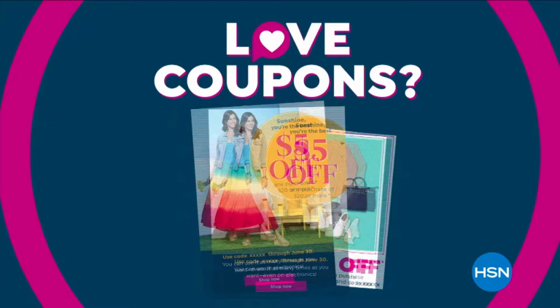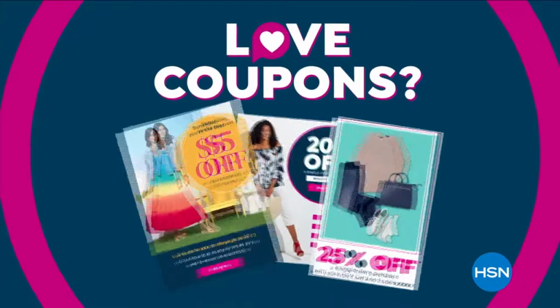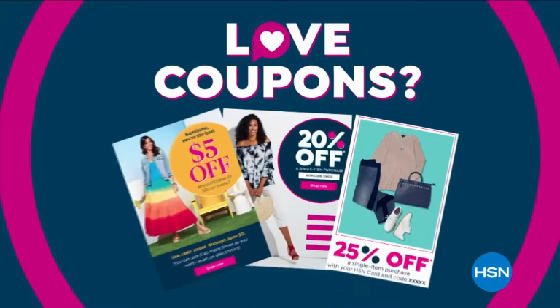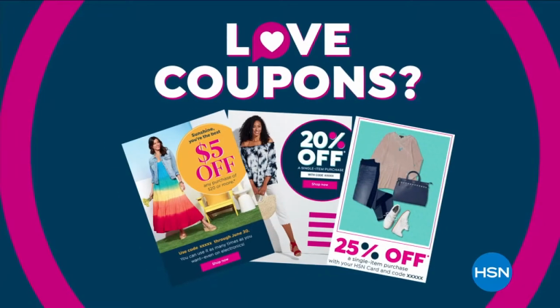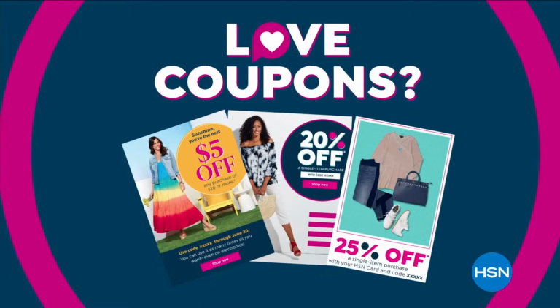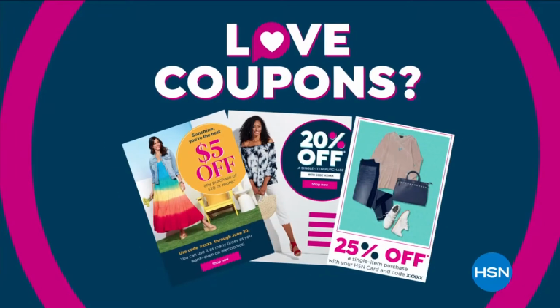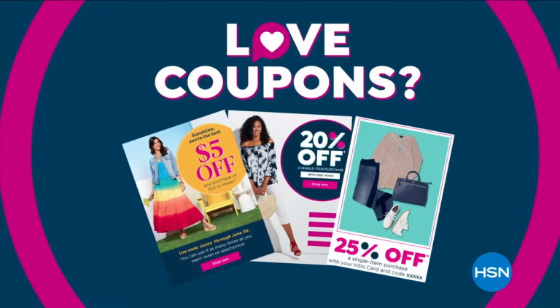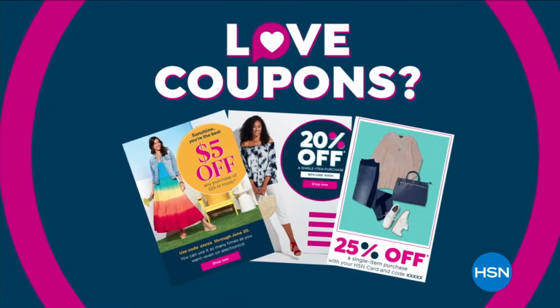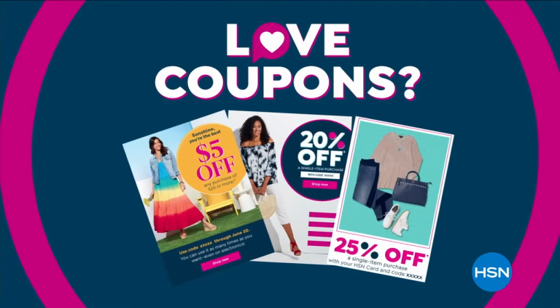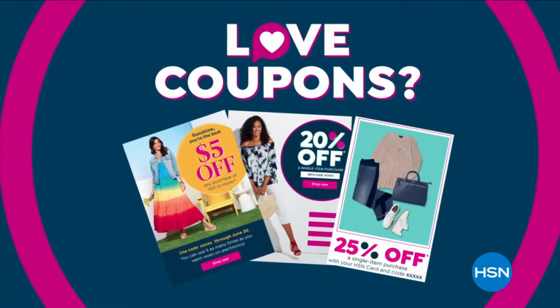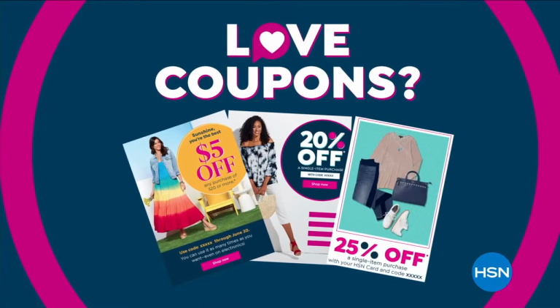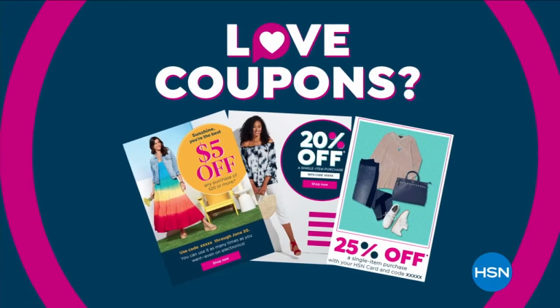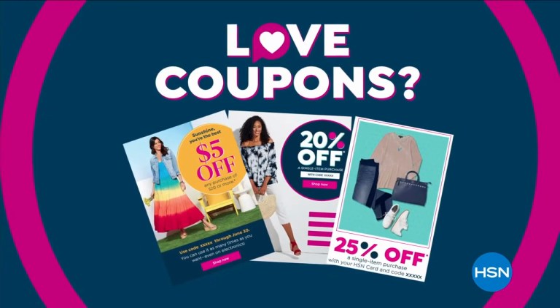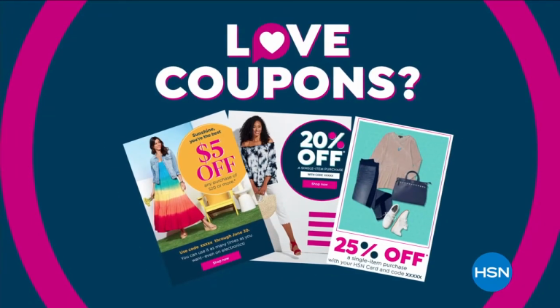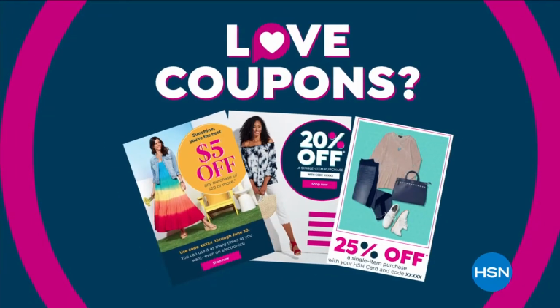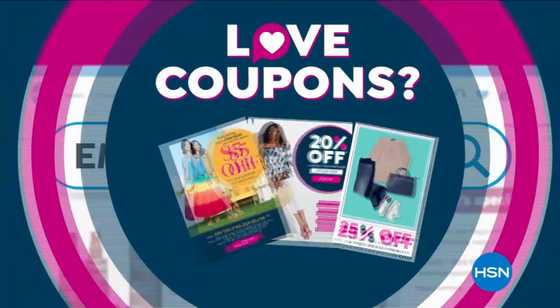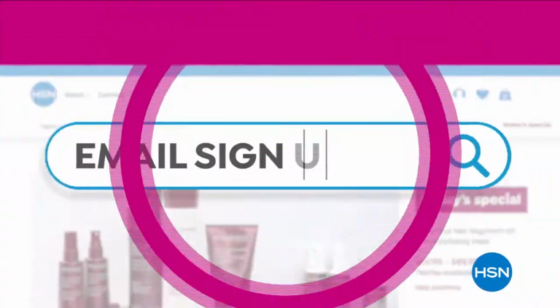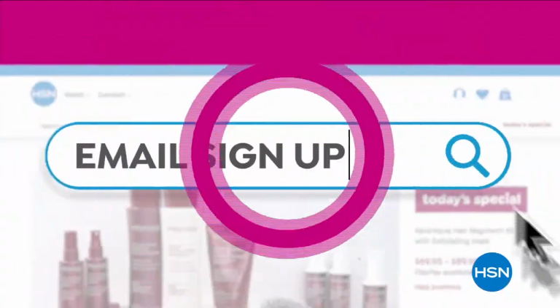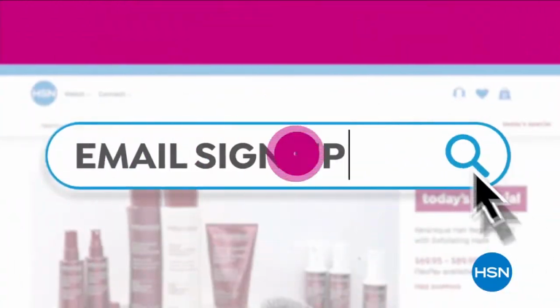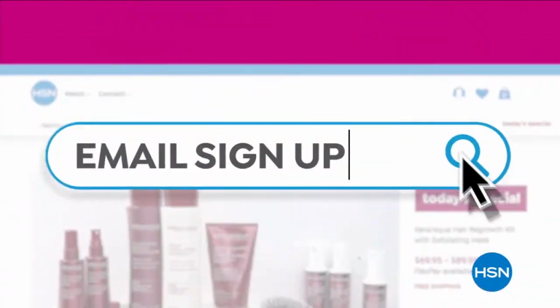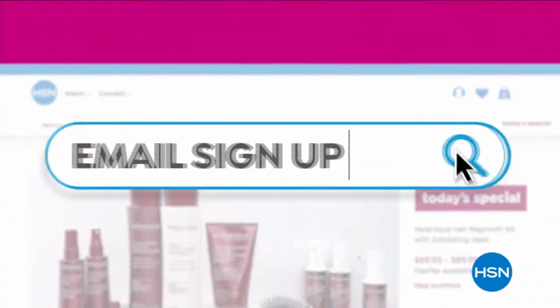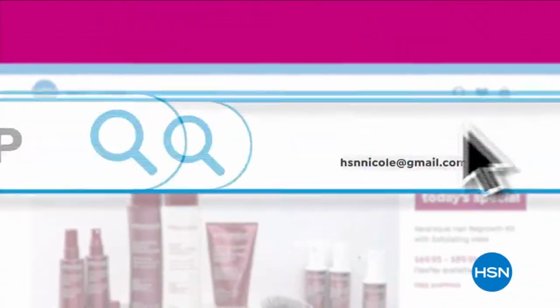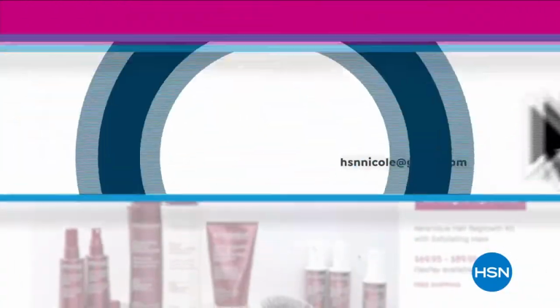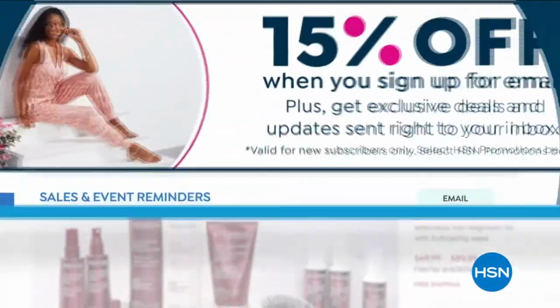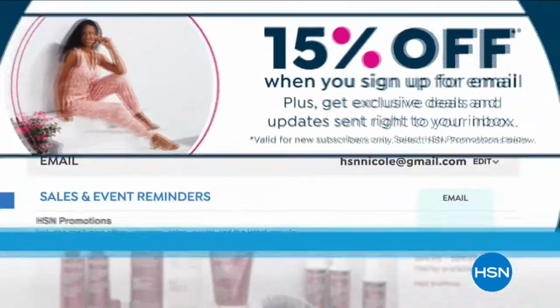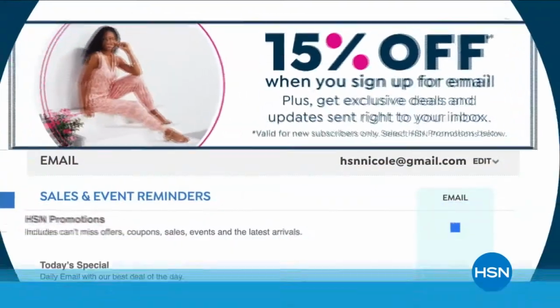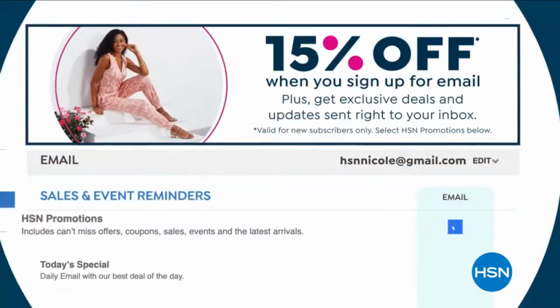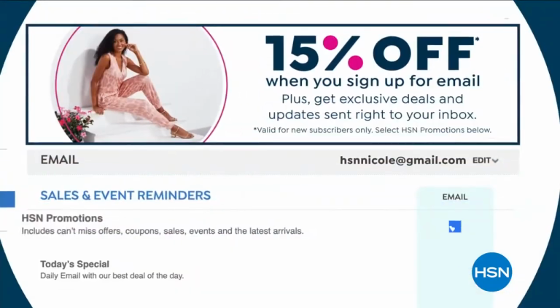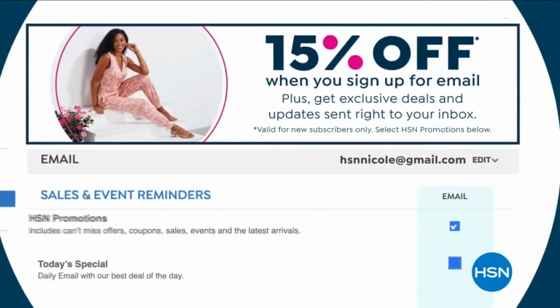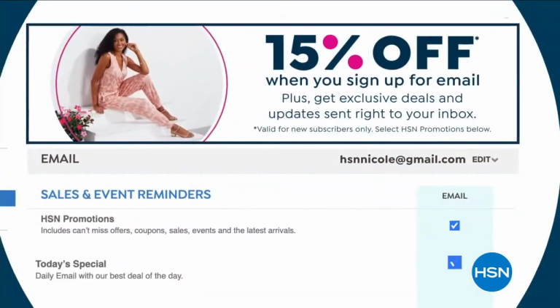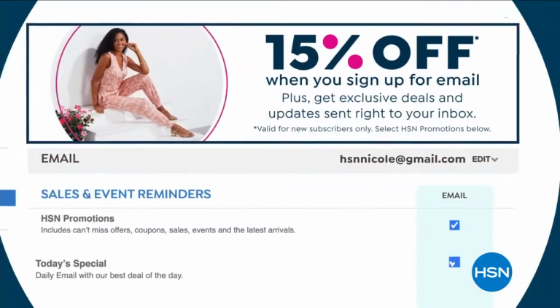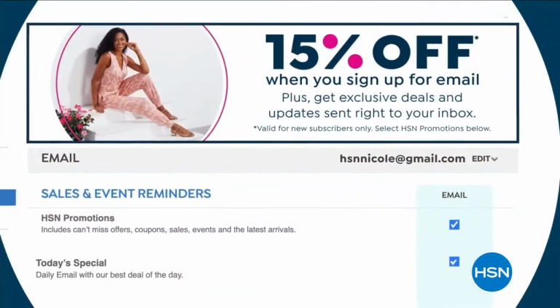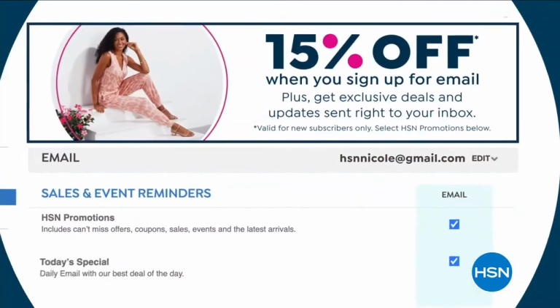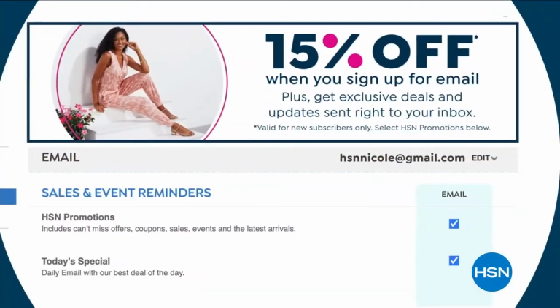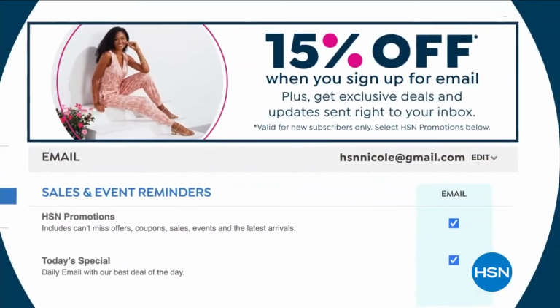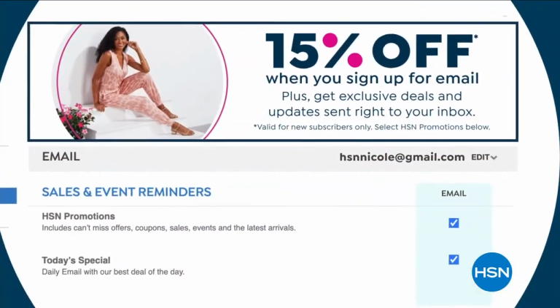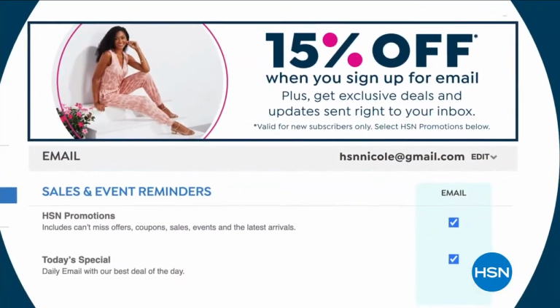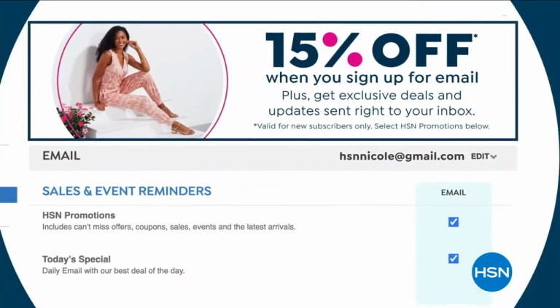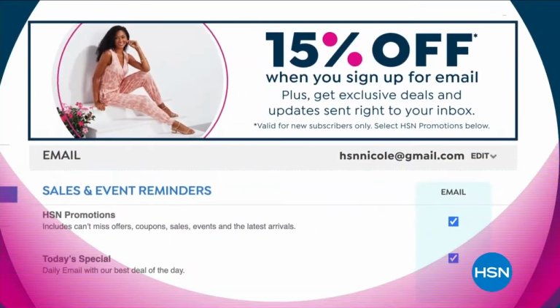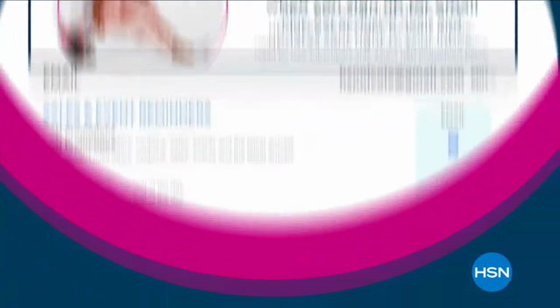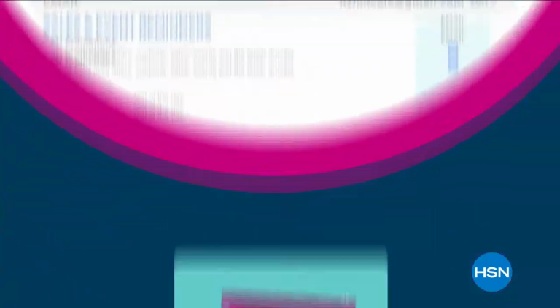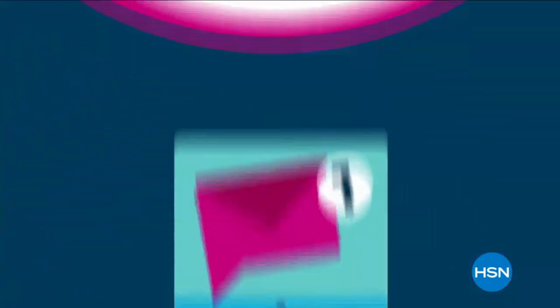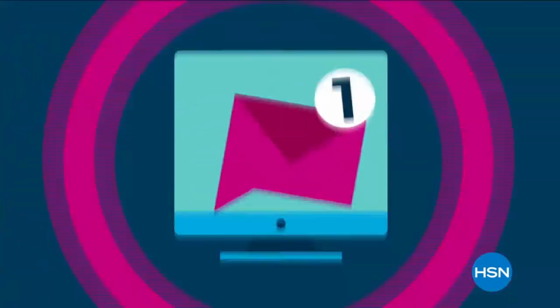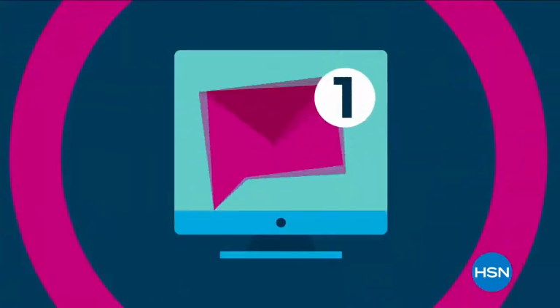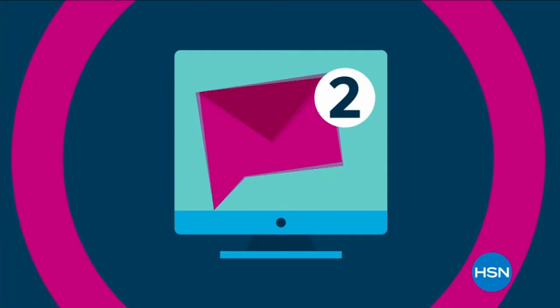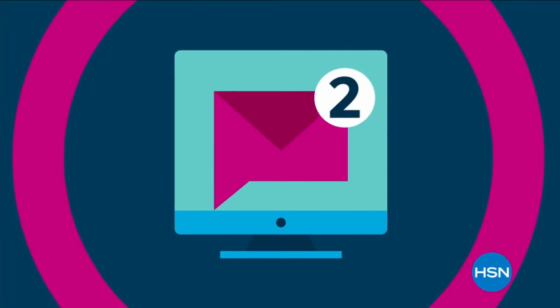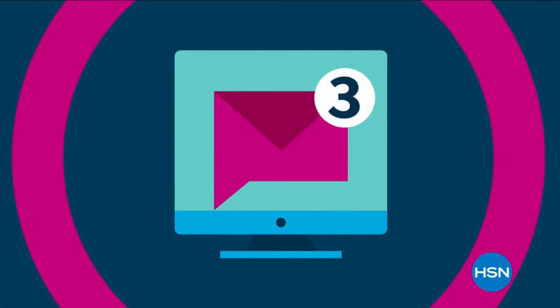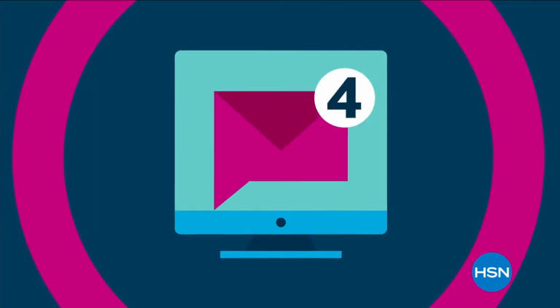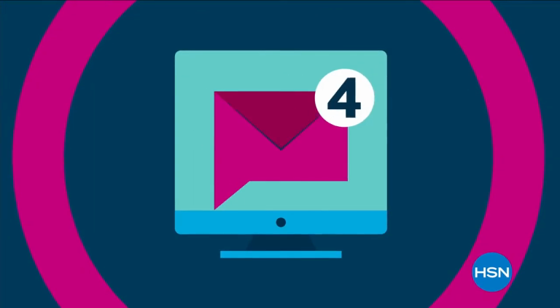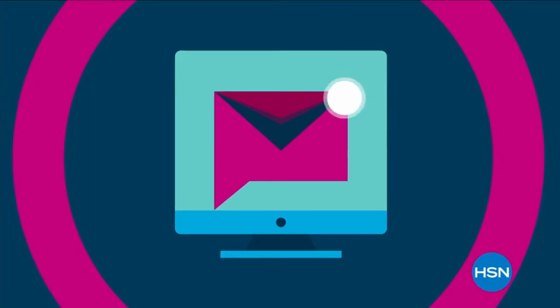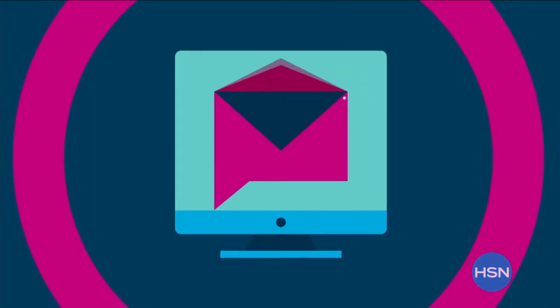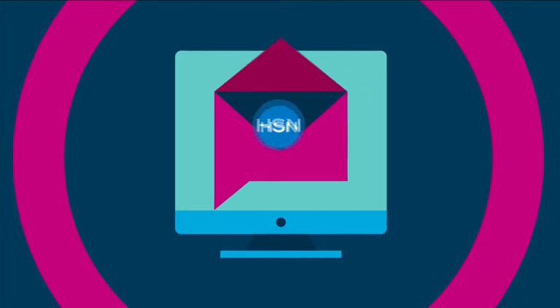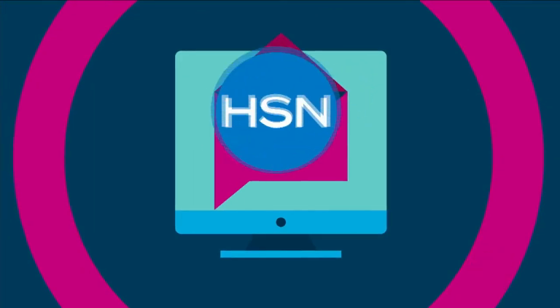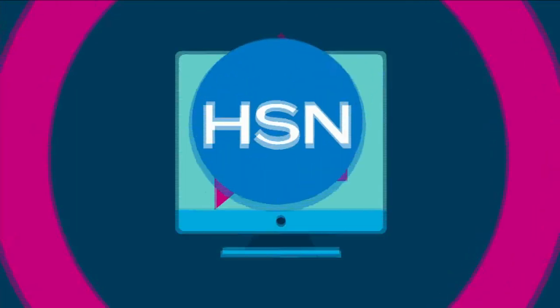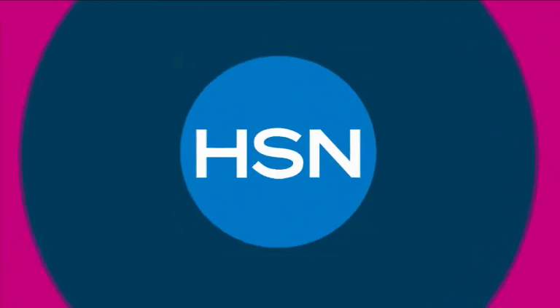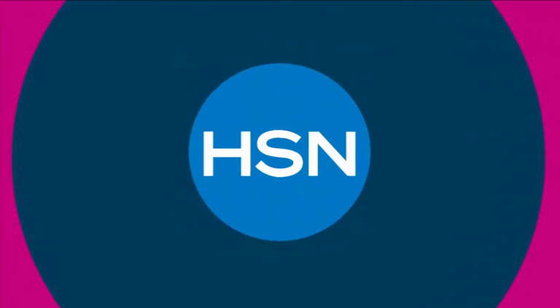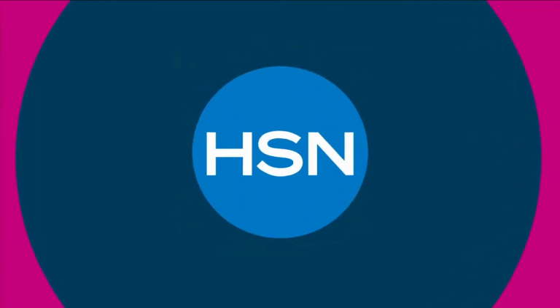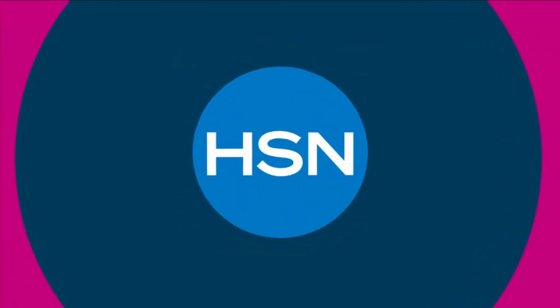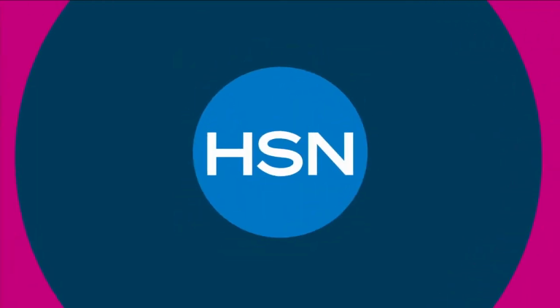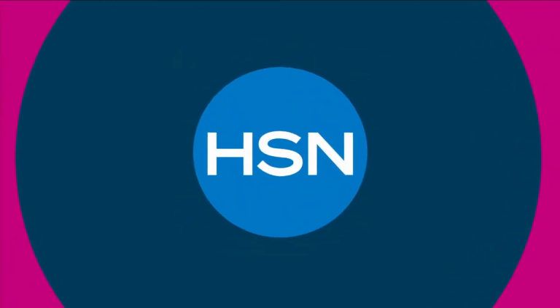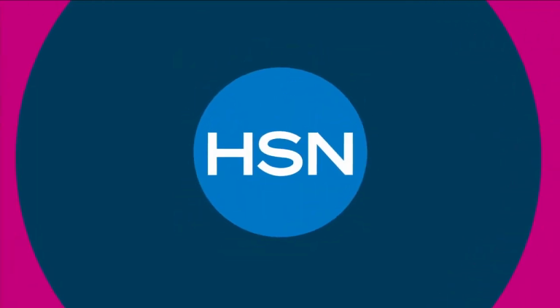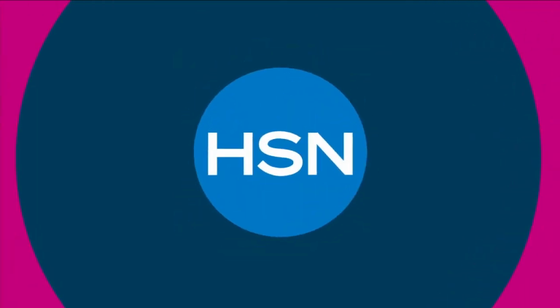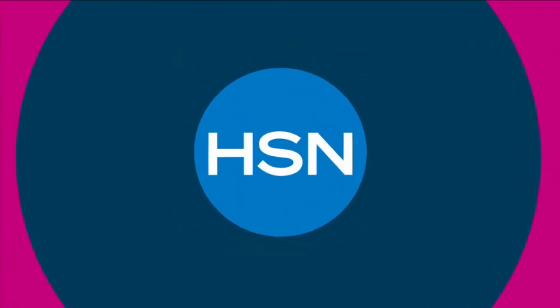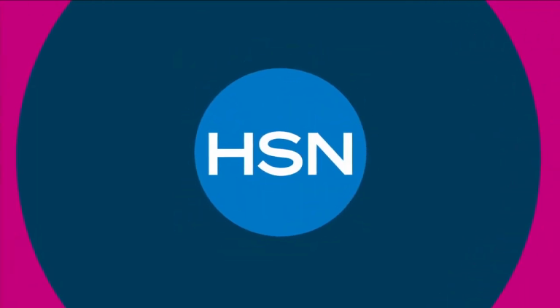Sign up today and keep an eye on your inbox - we'll send all kinds of good things your way monthly, but only if you're on our list.